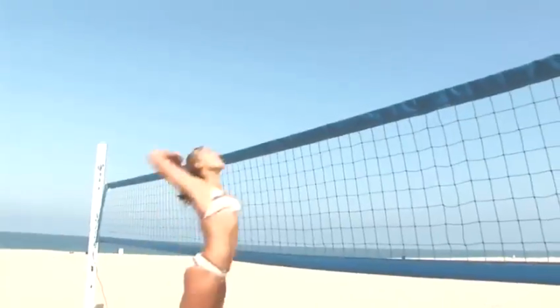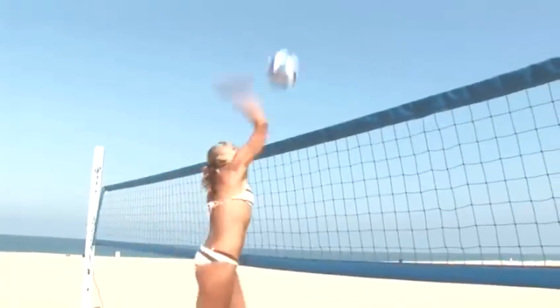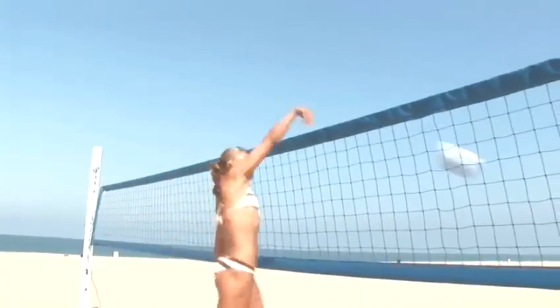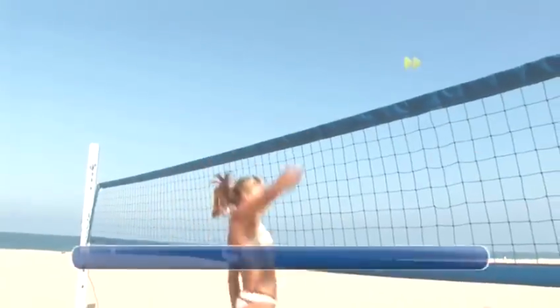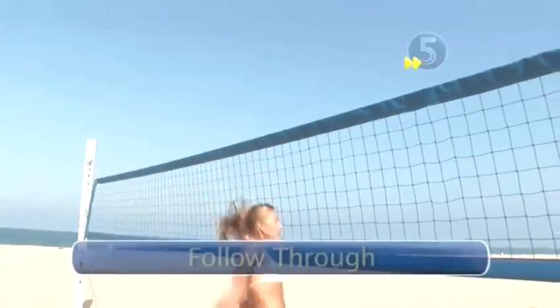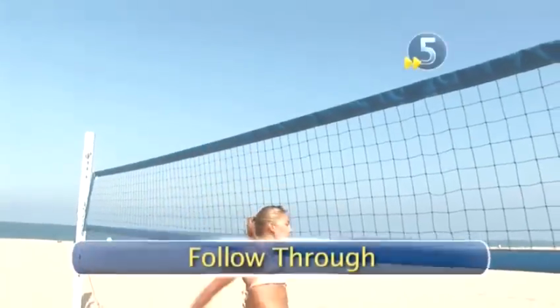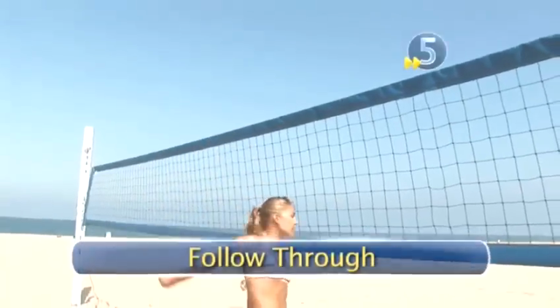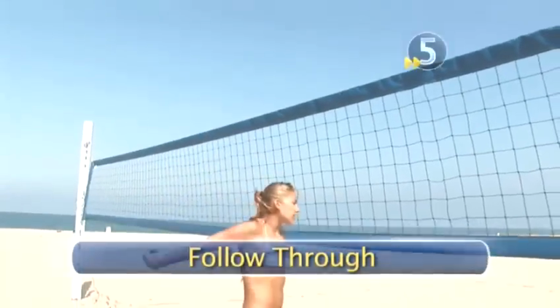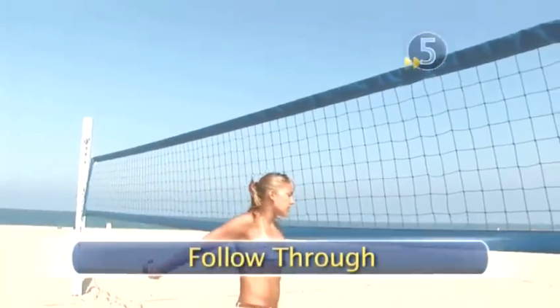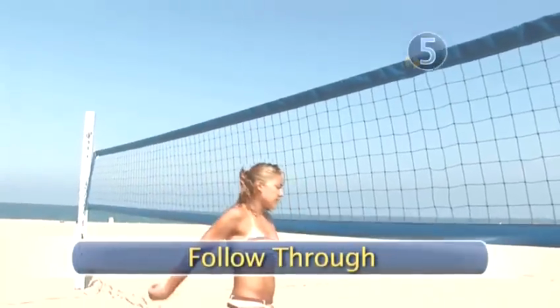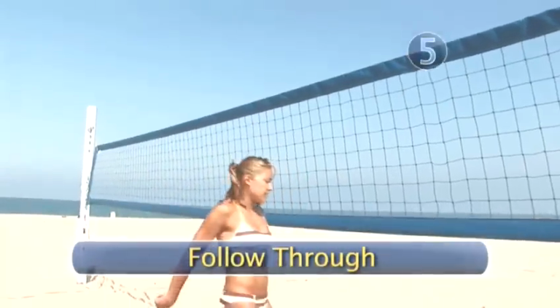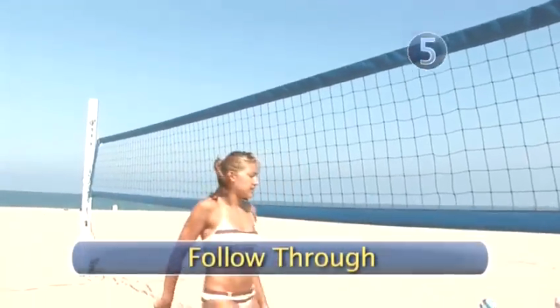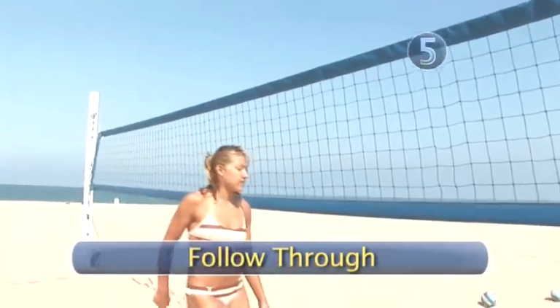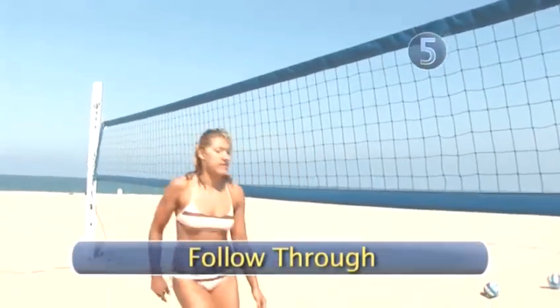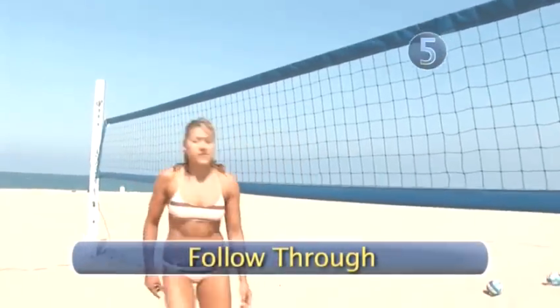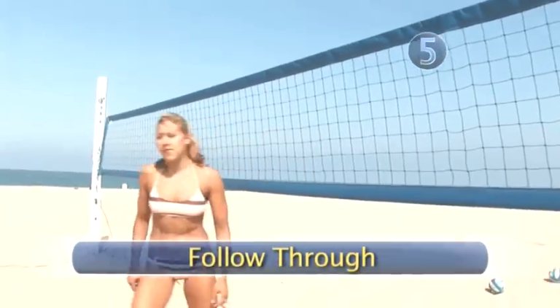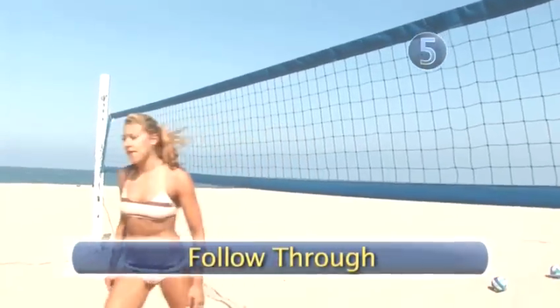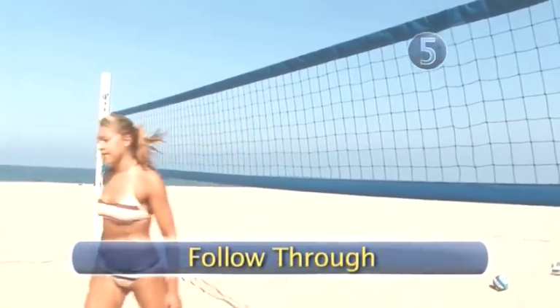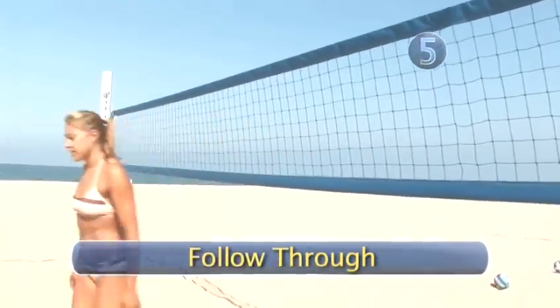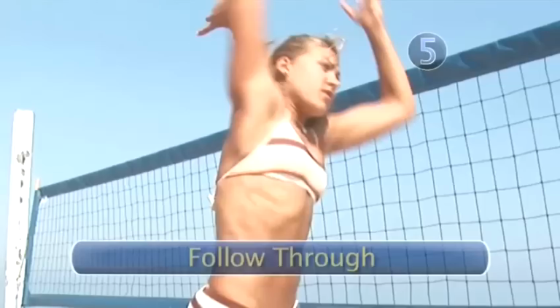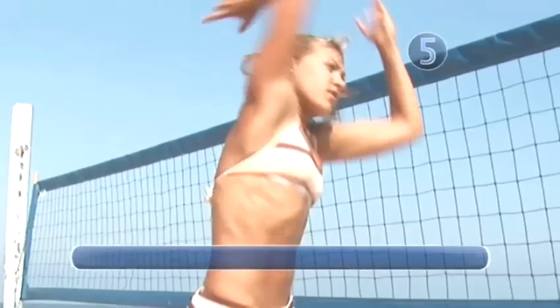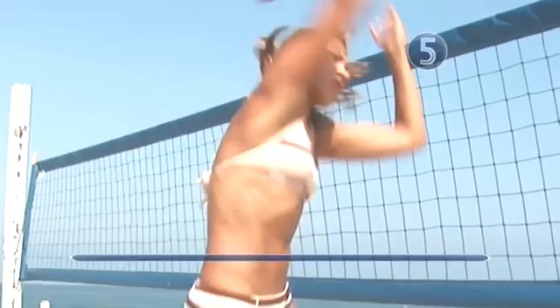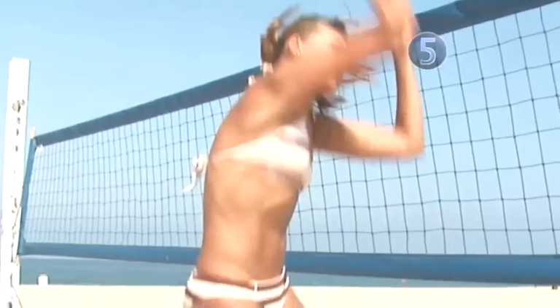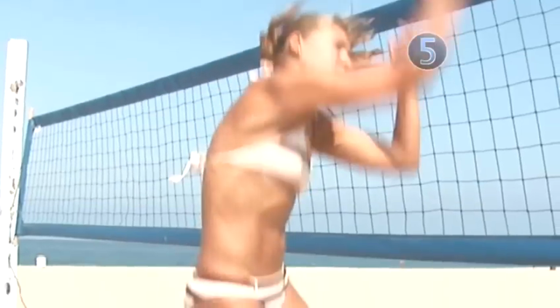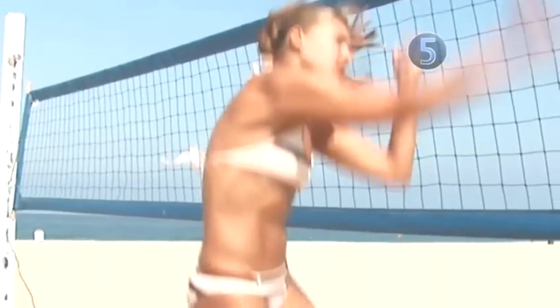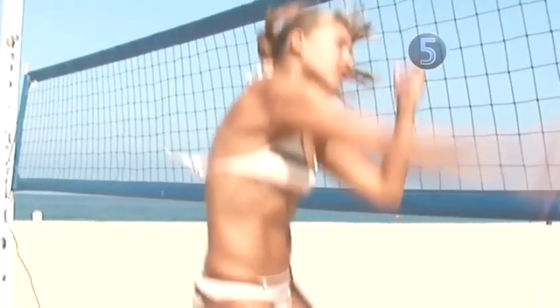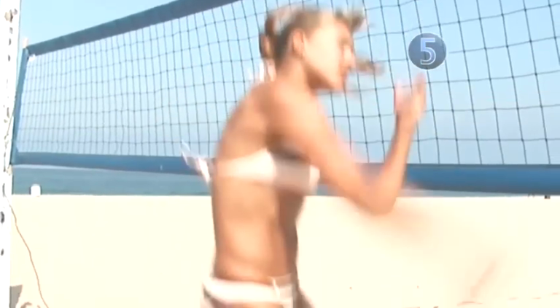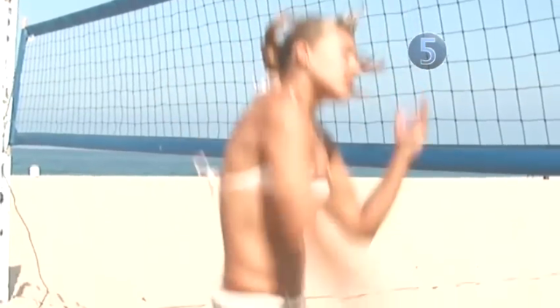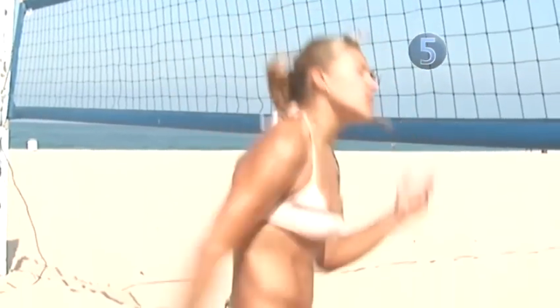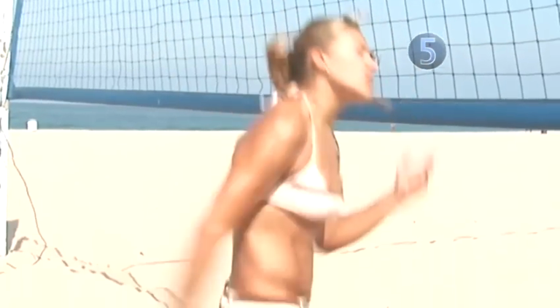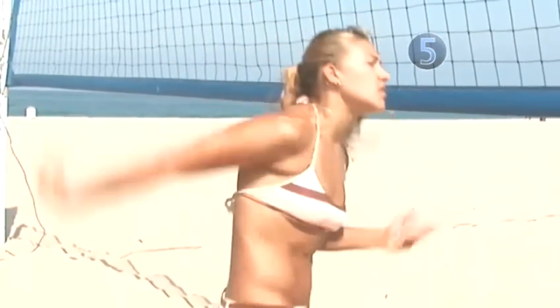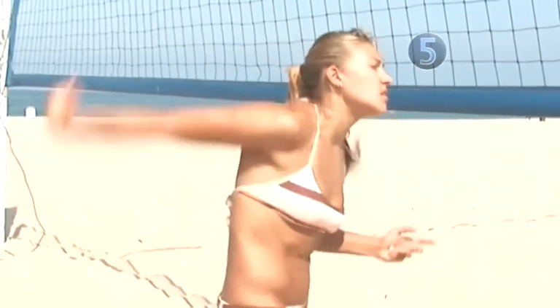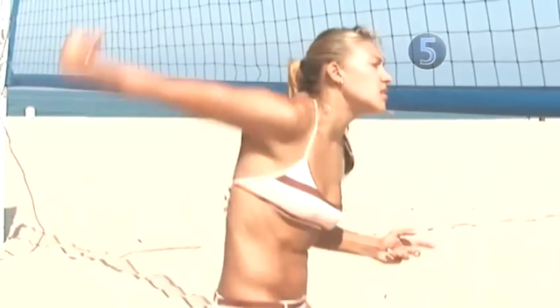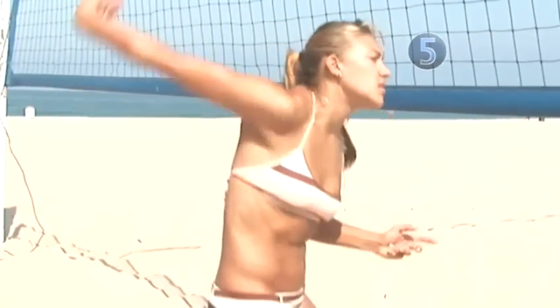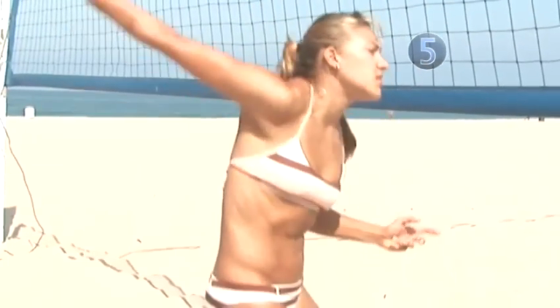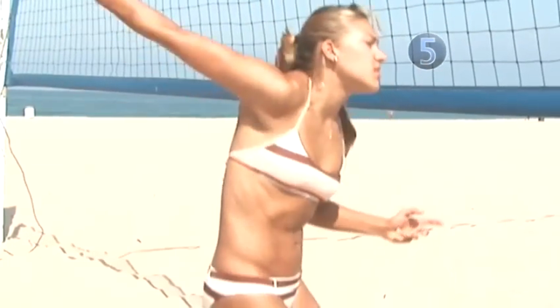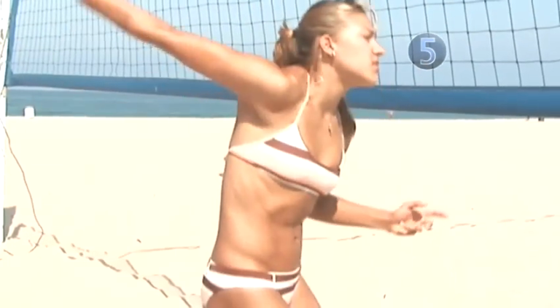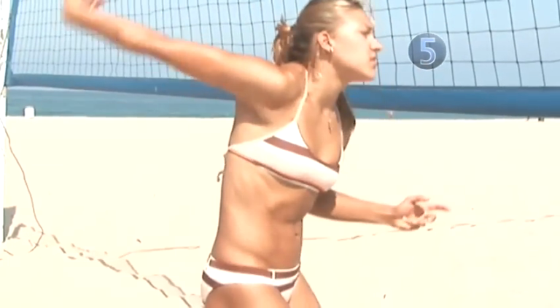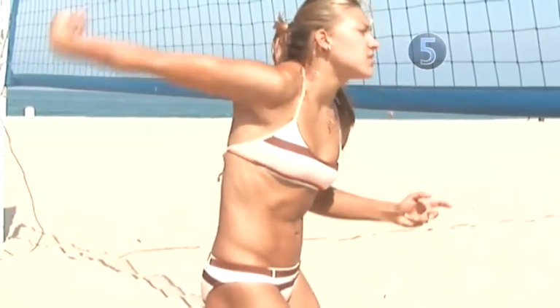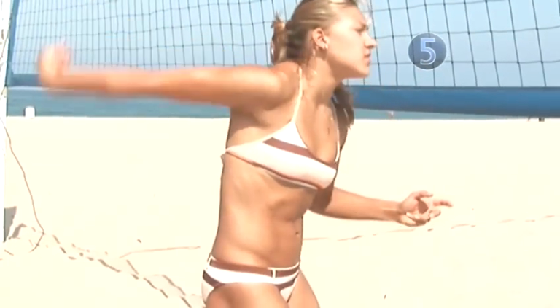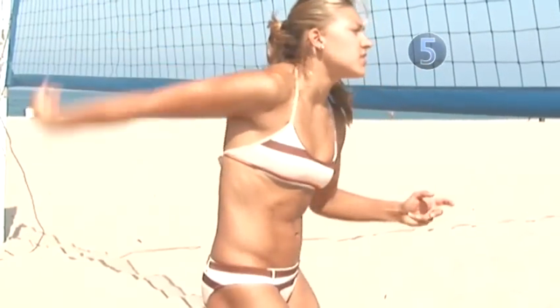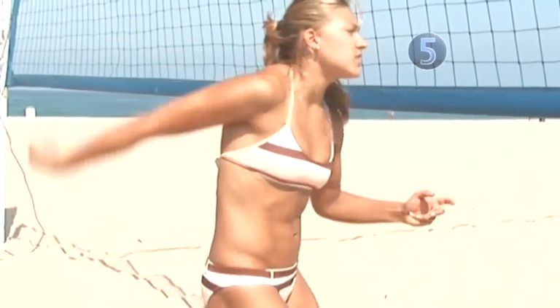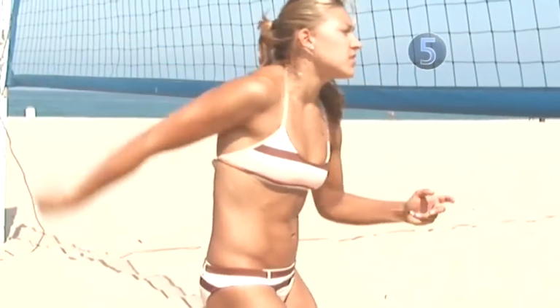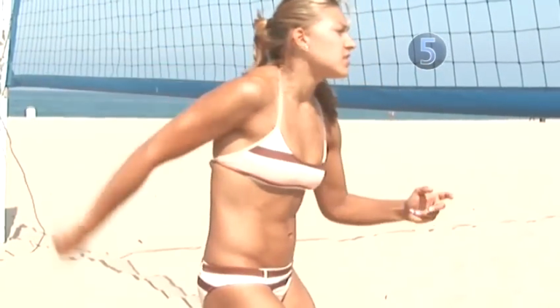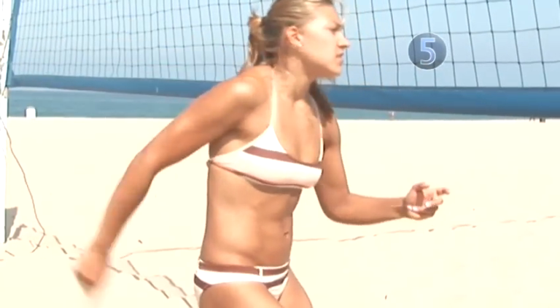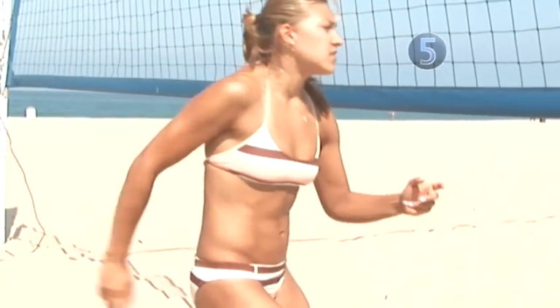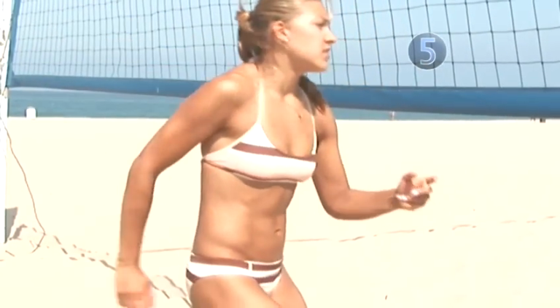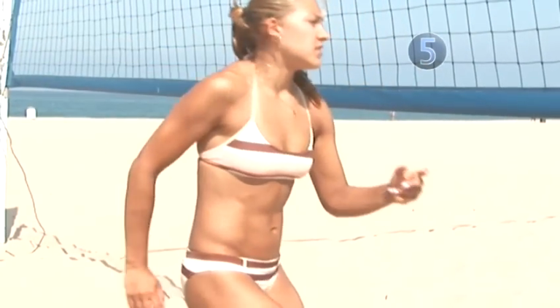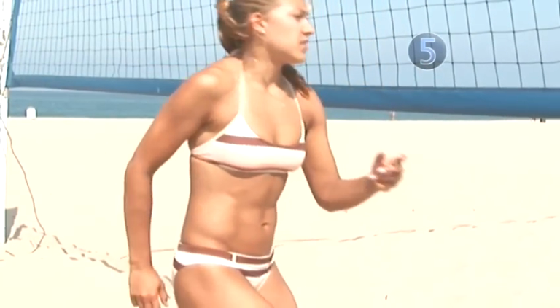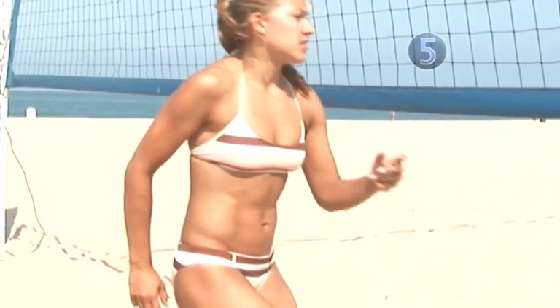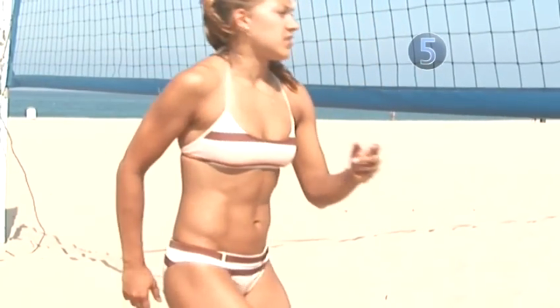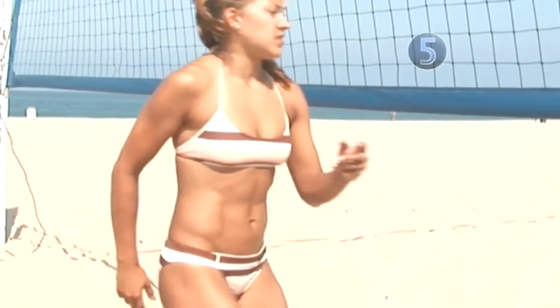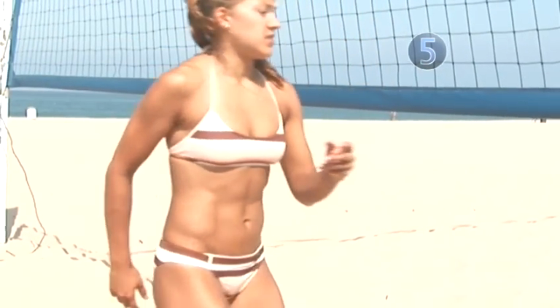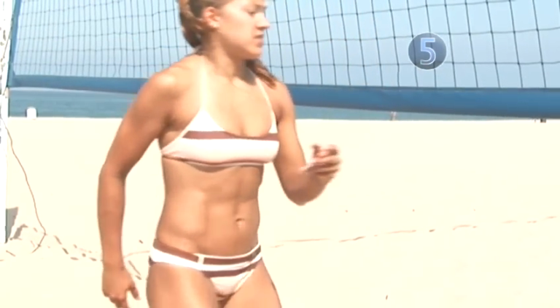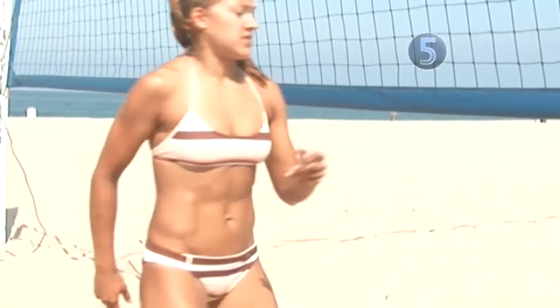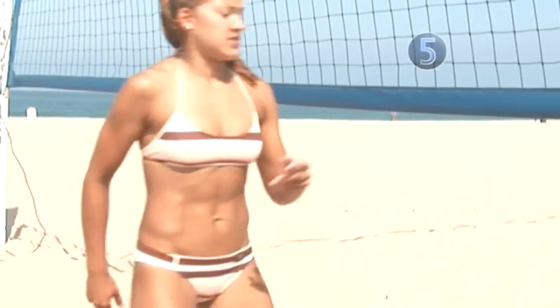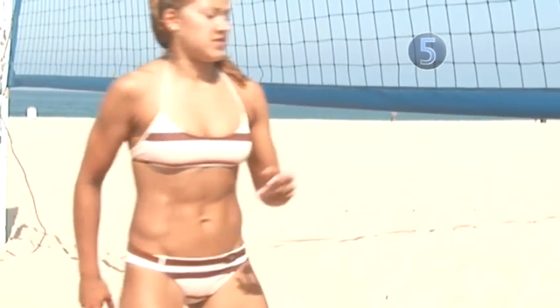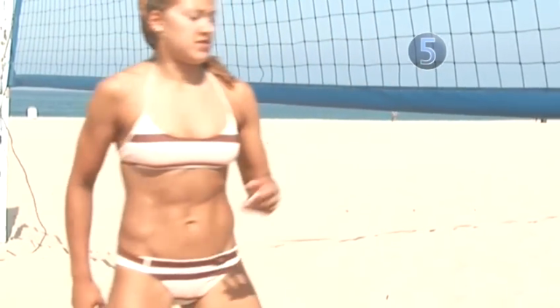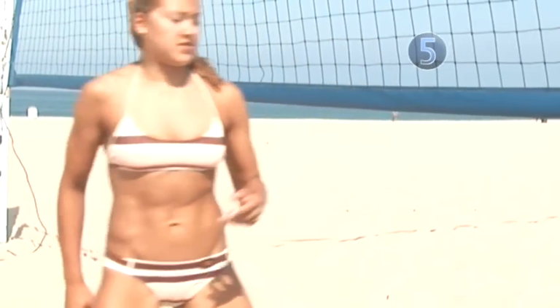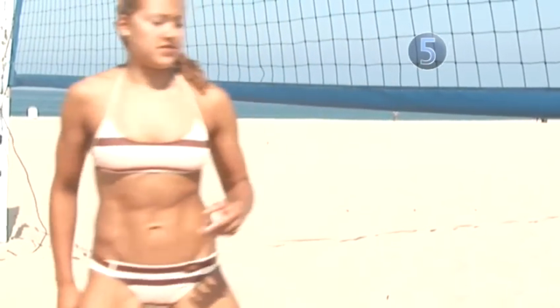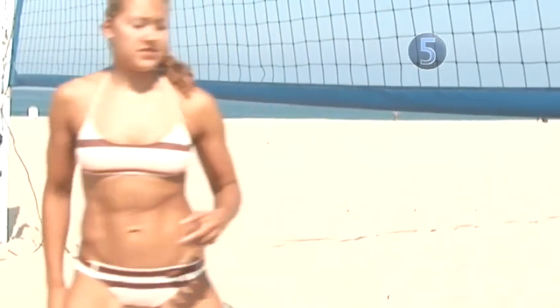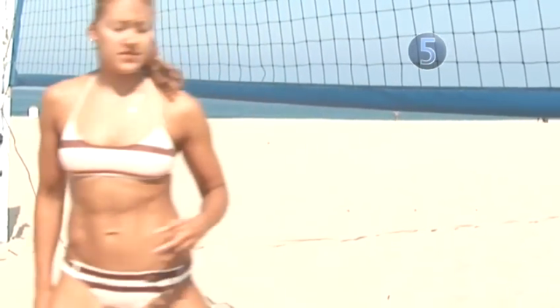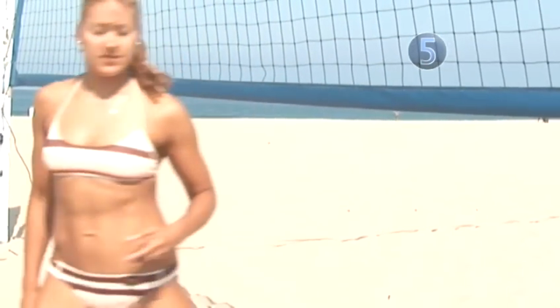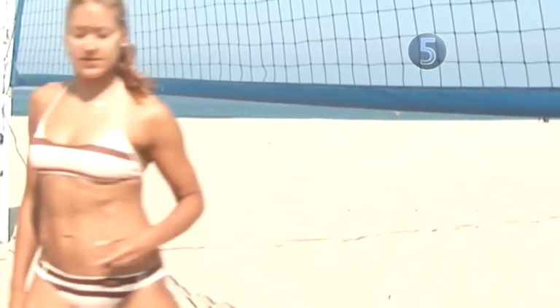Step 5: Follow through. Finish your spike by bringing your arm down across your body. Nice.